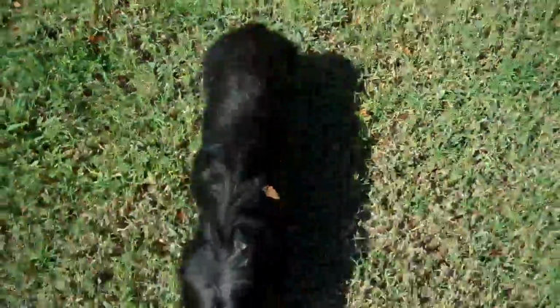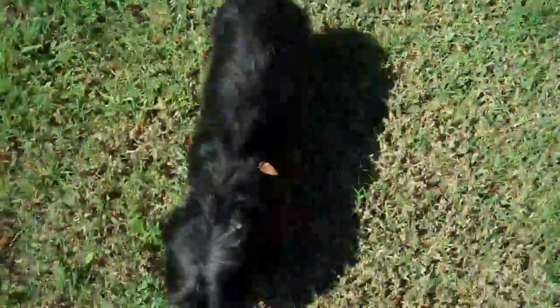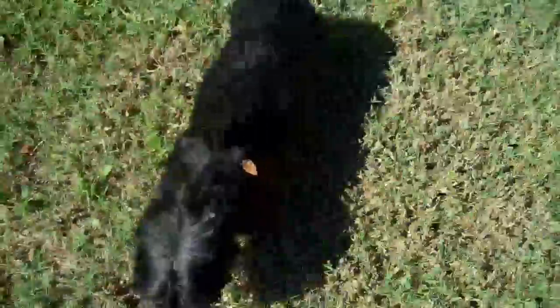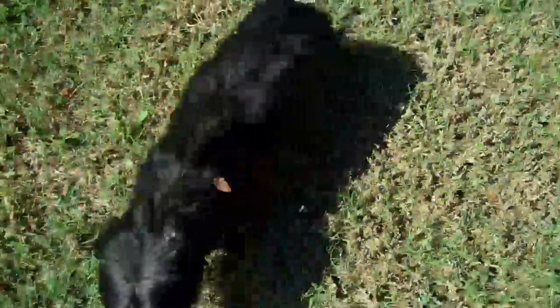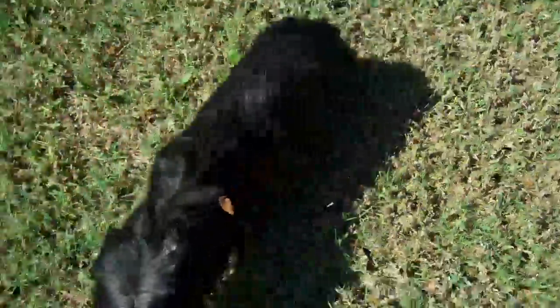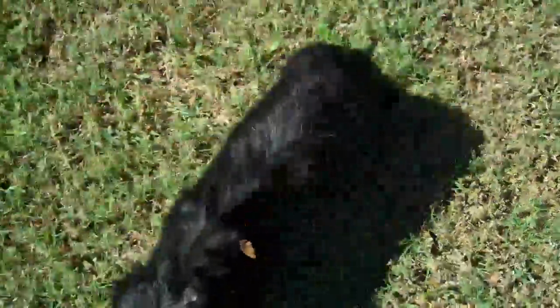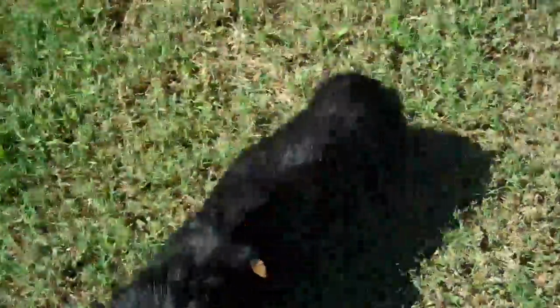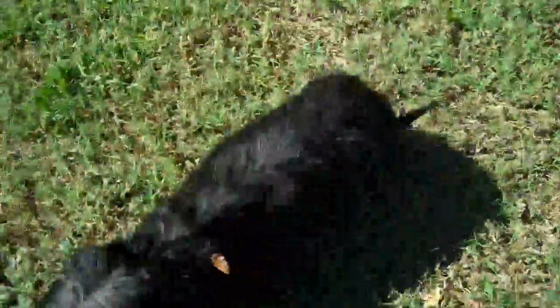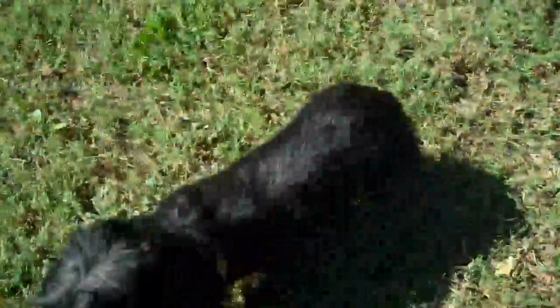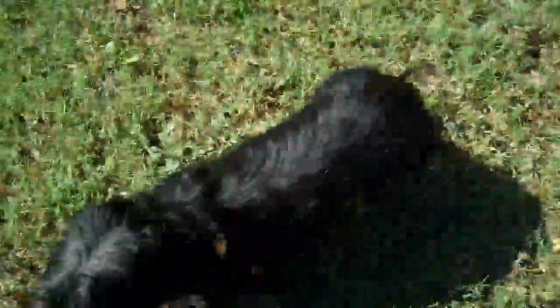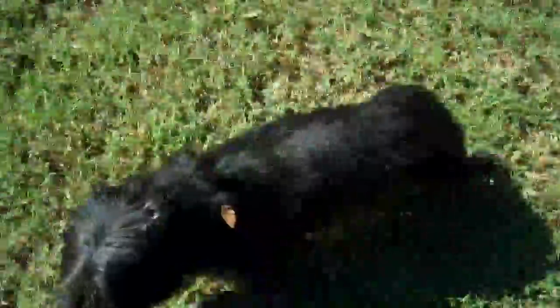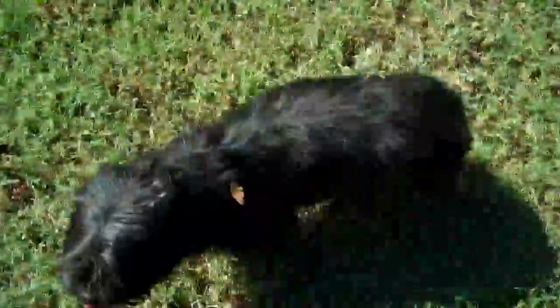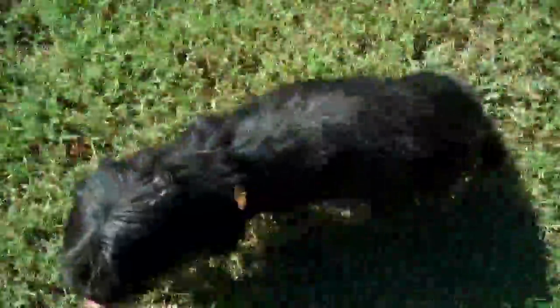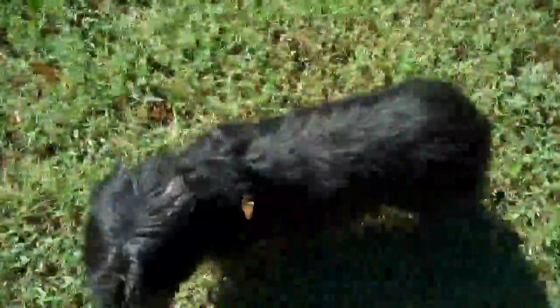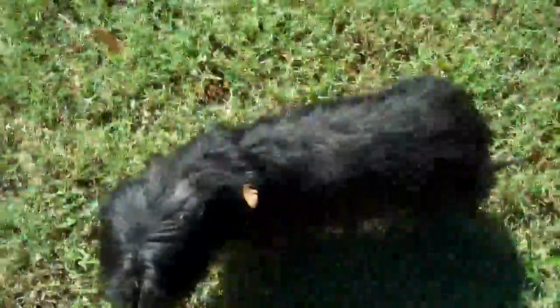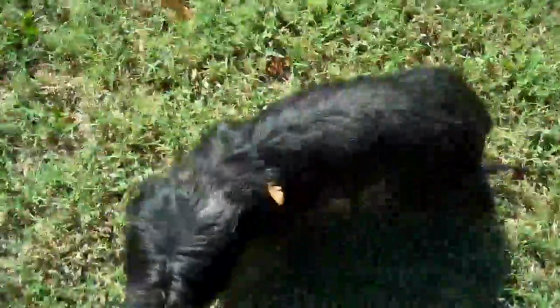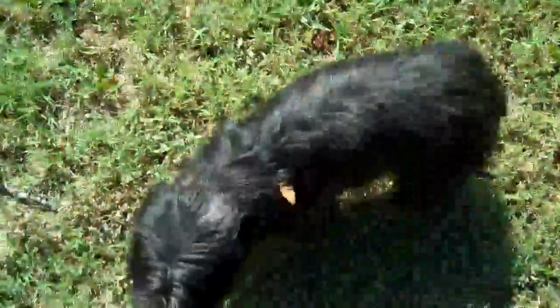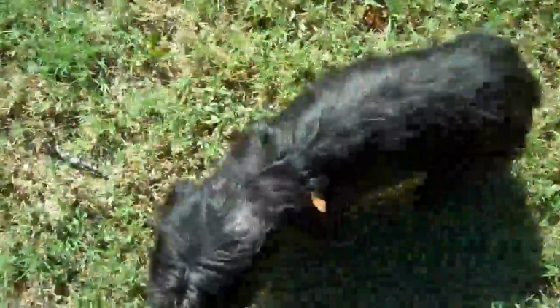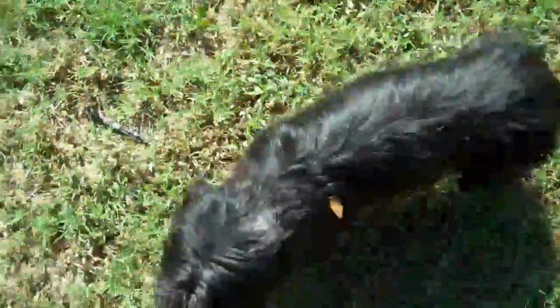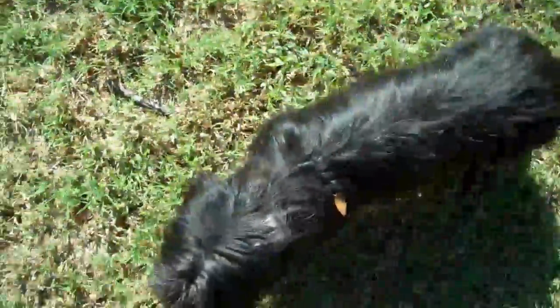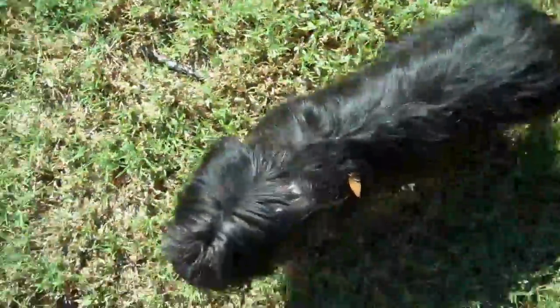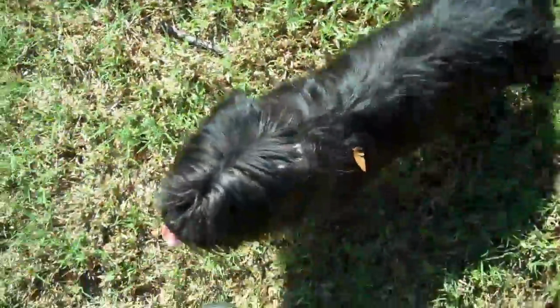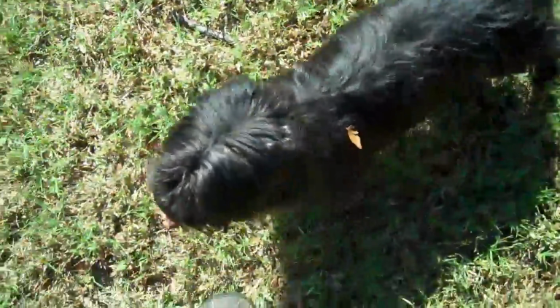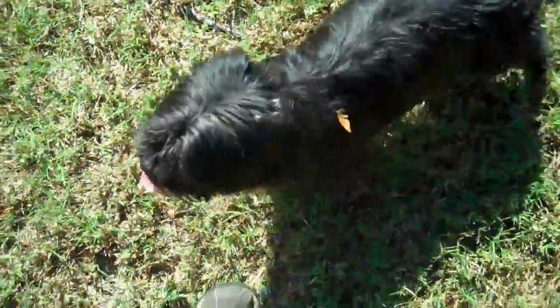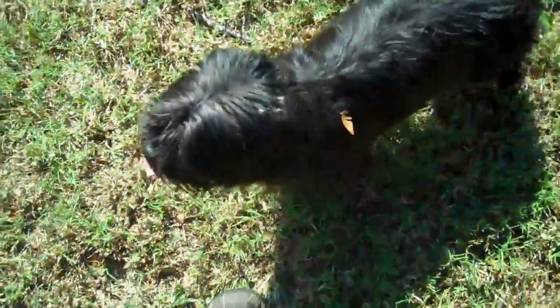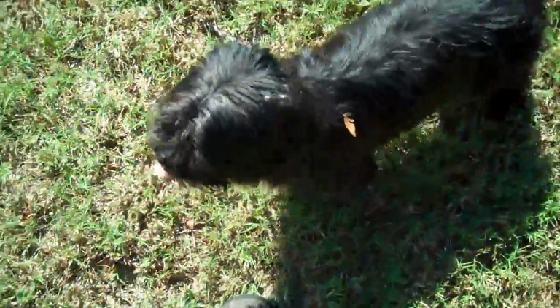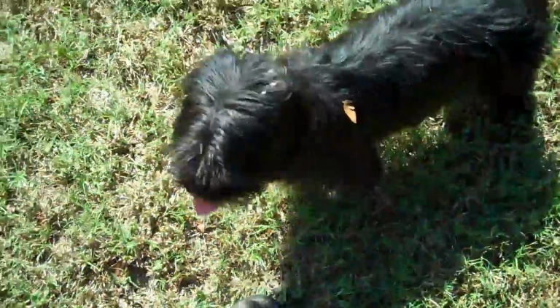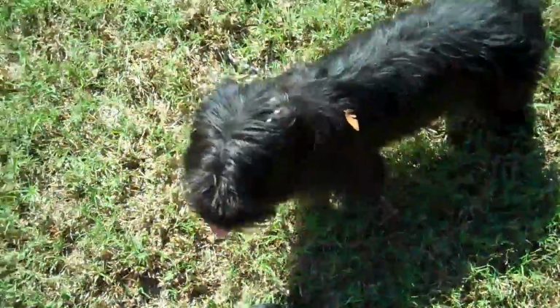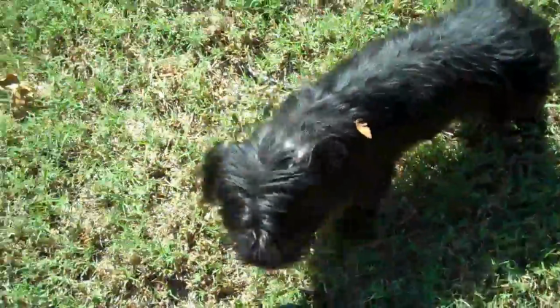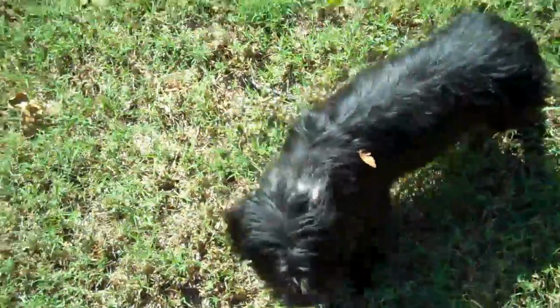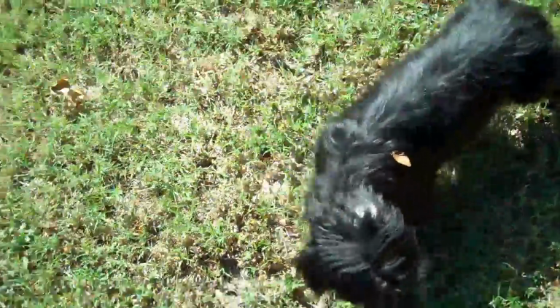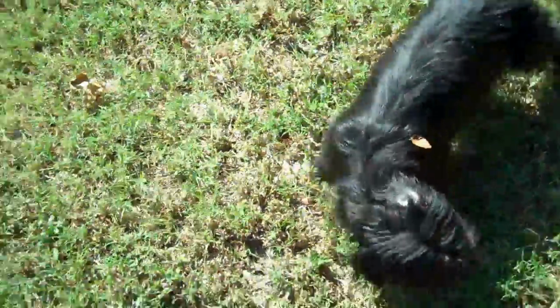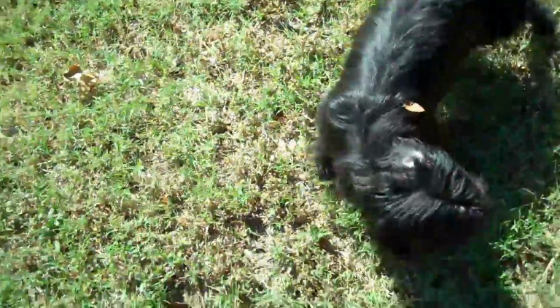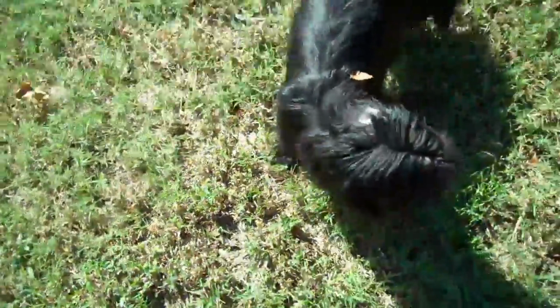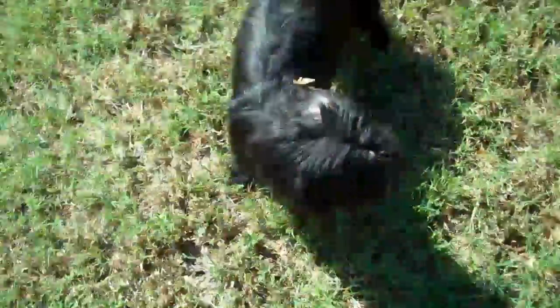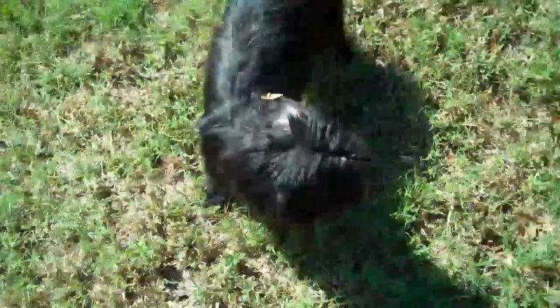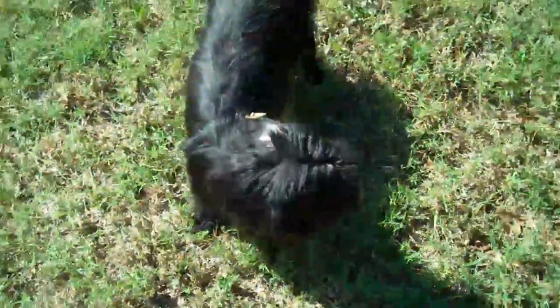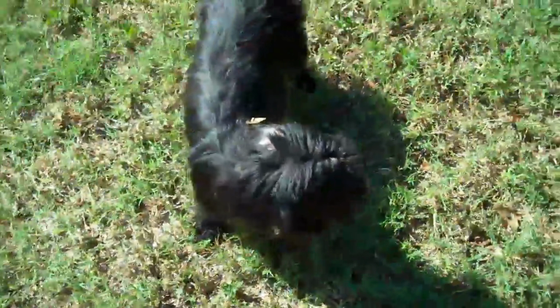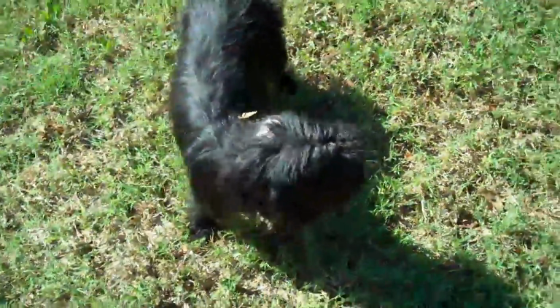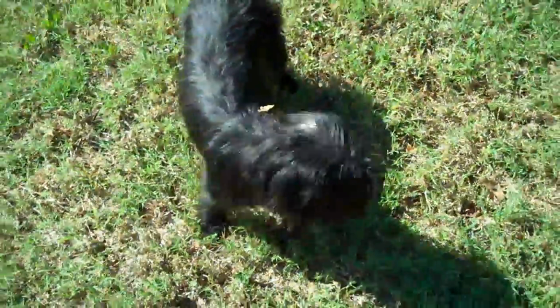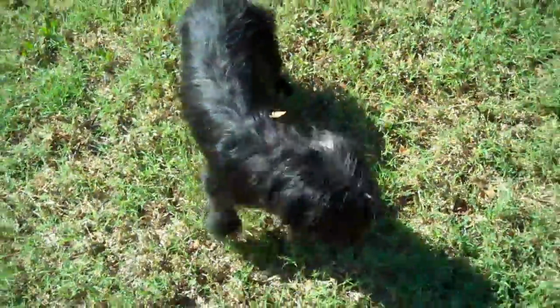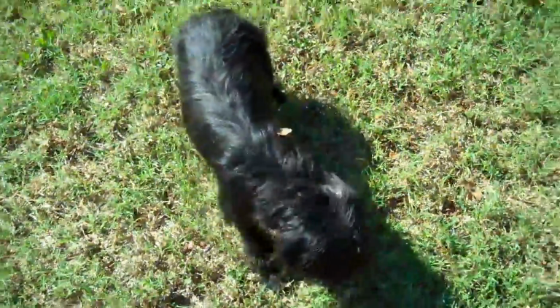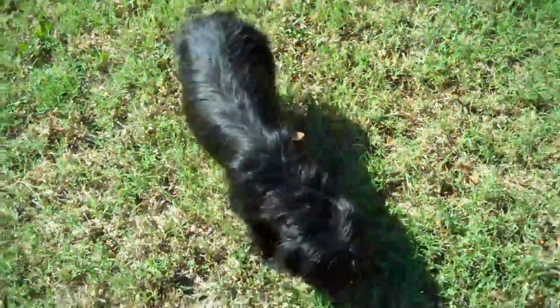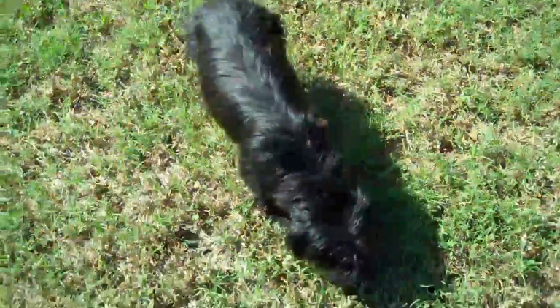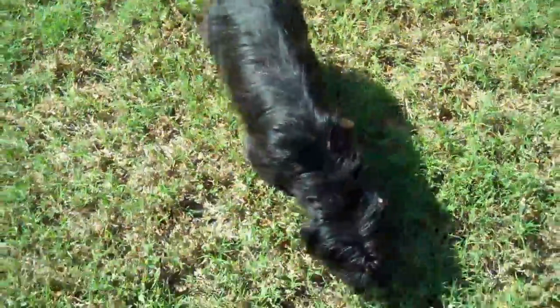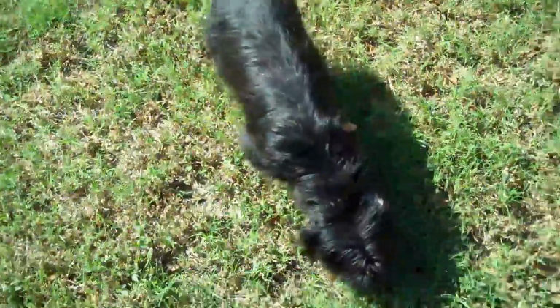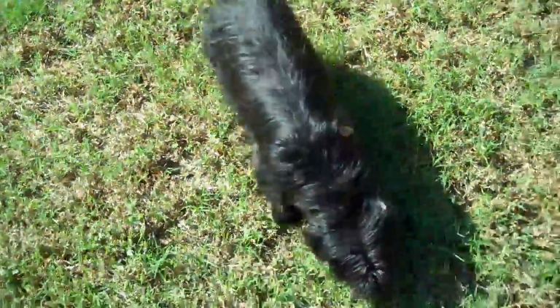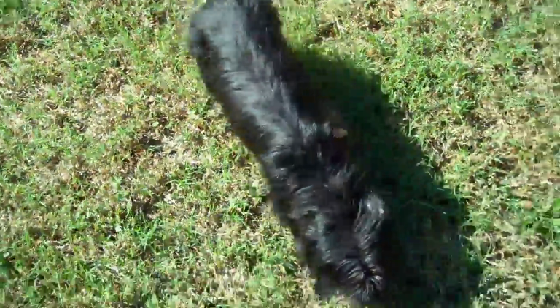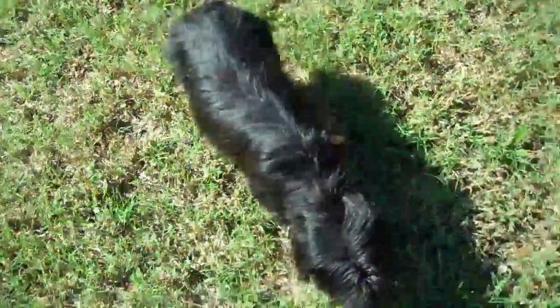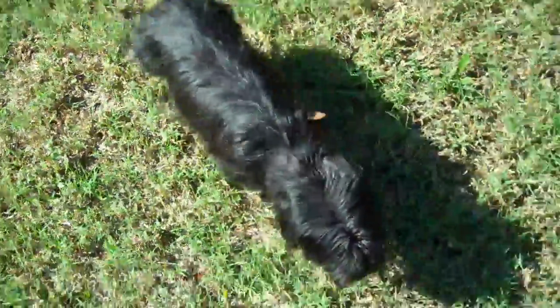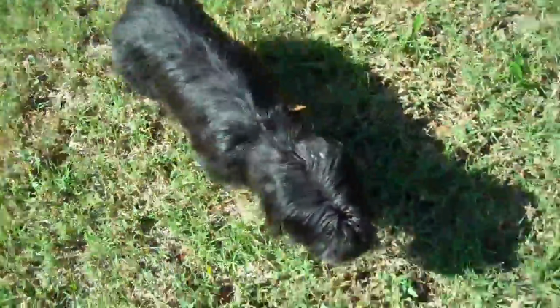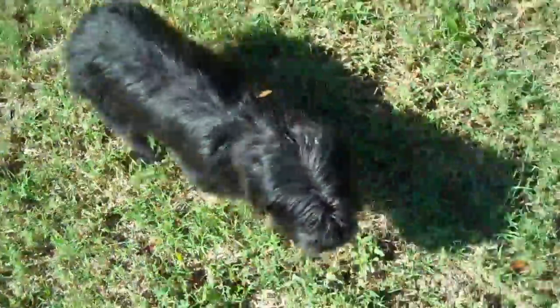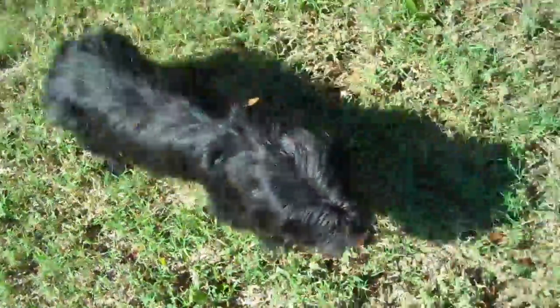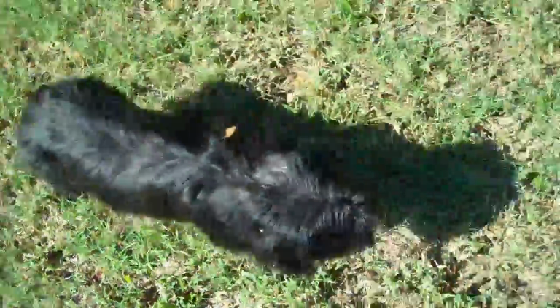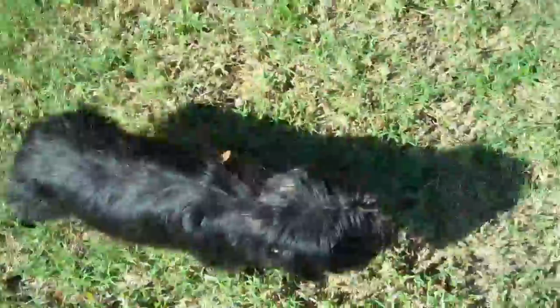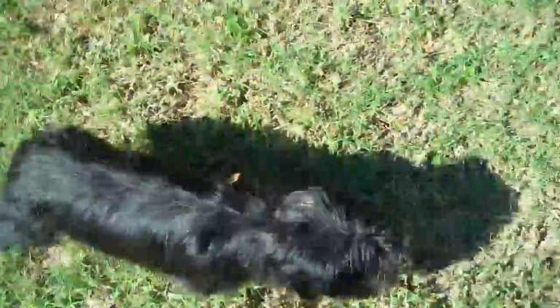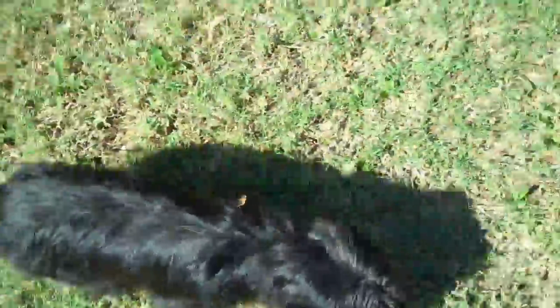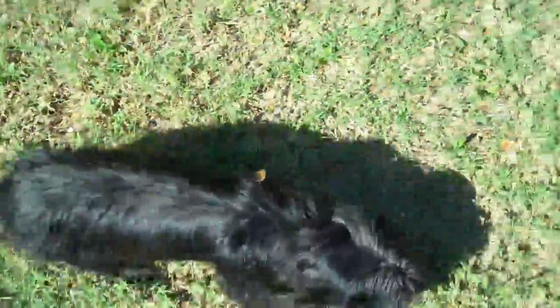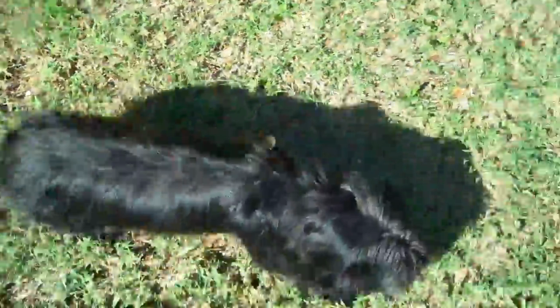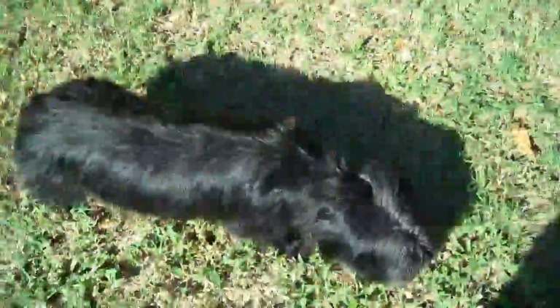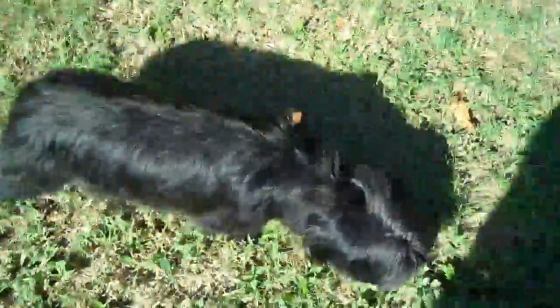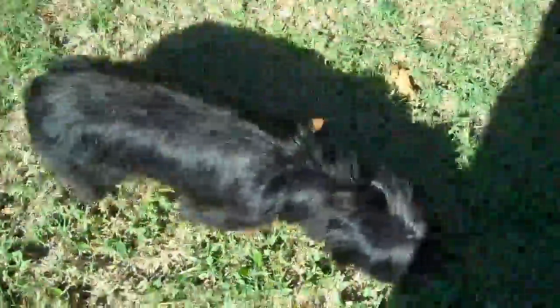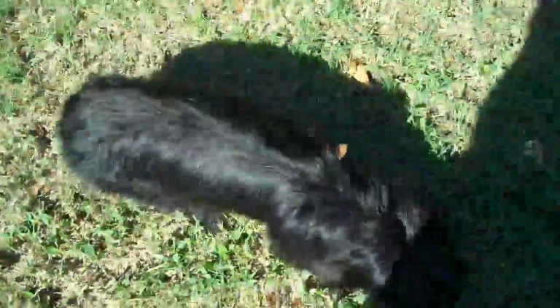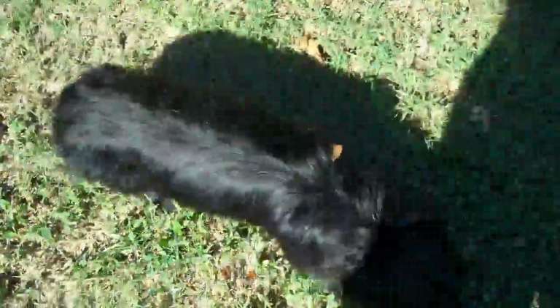Pretty soon we'll be doing some training videos and get some pictures of him out doing his thing. But just wanted to show you Maximus.